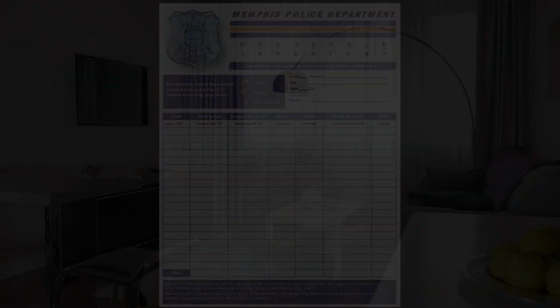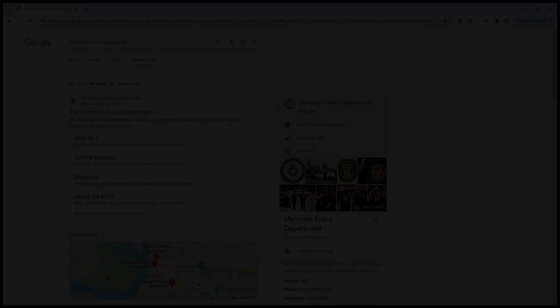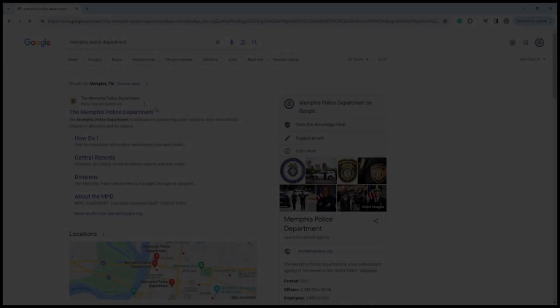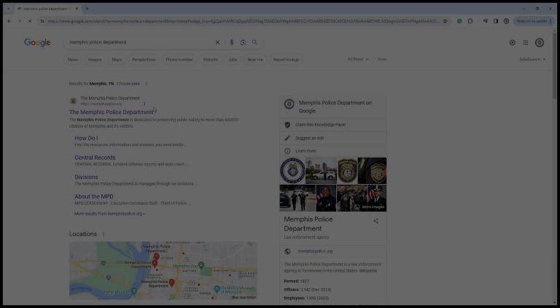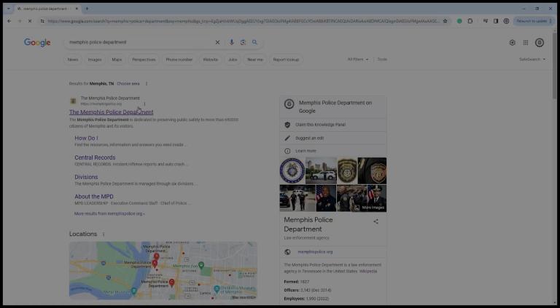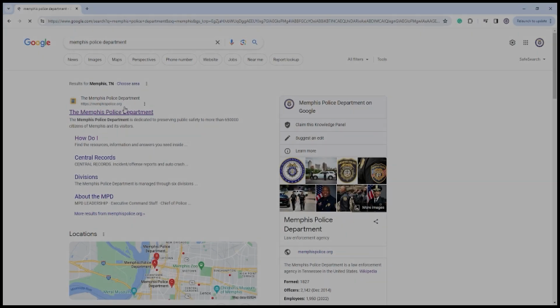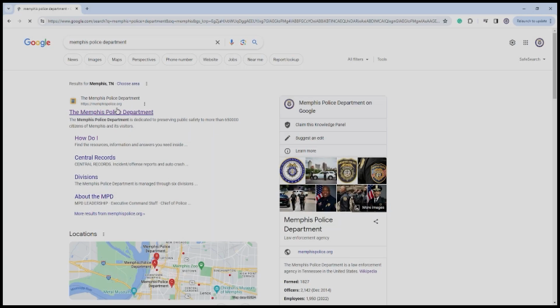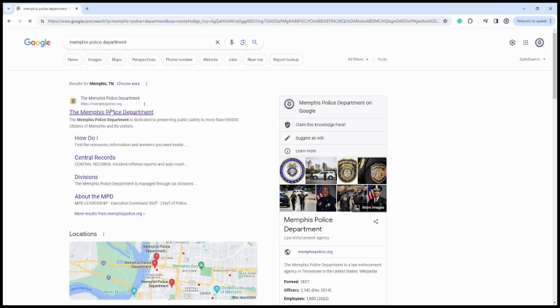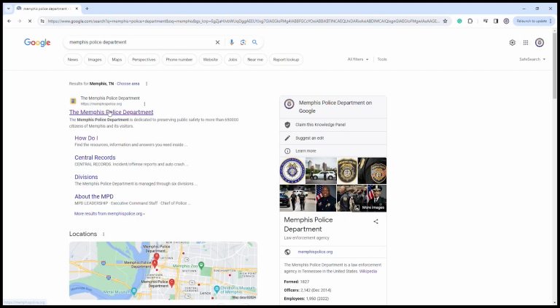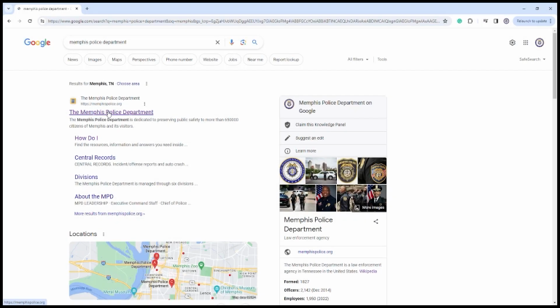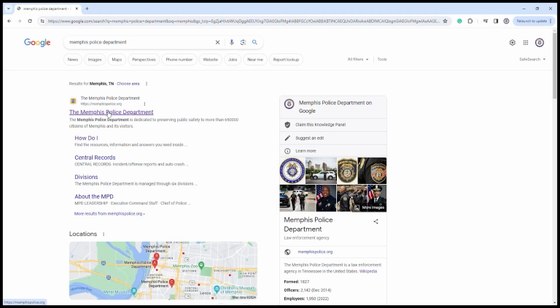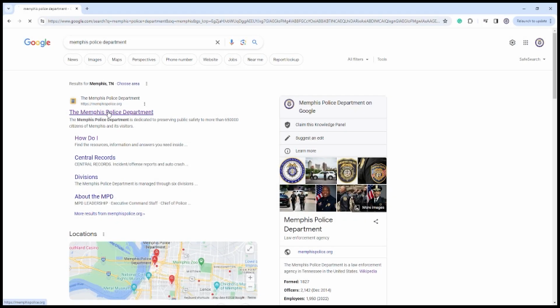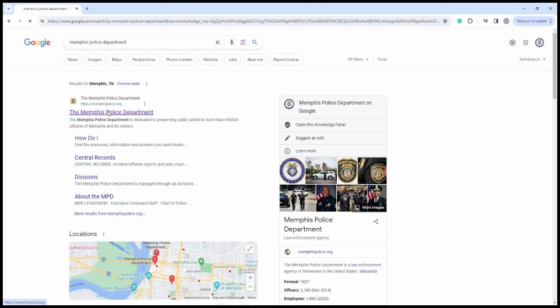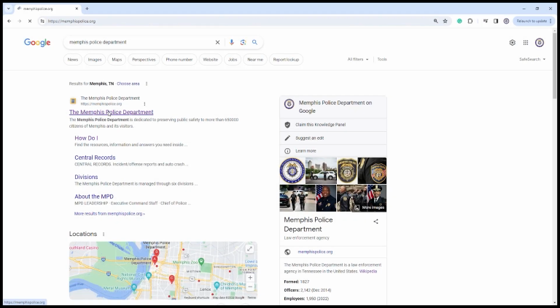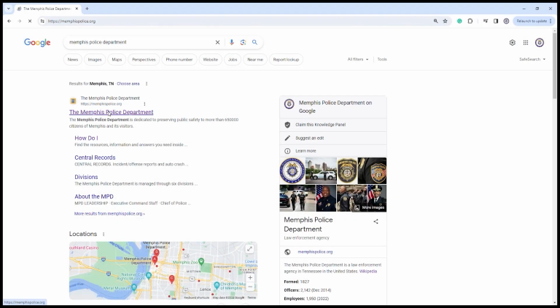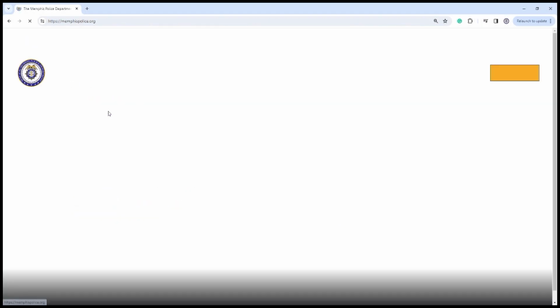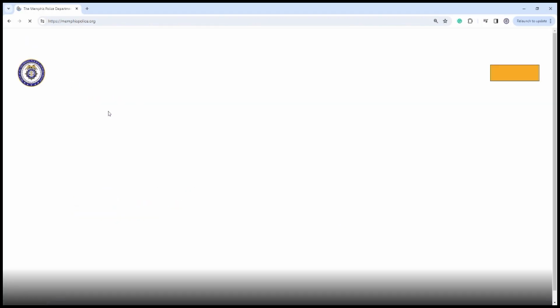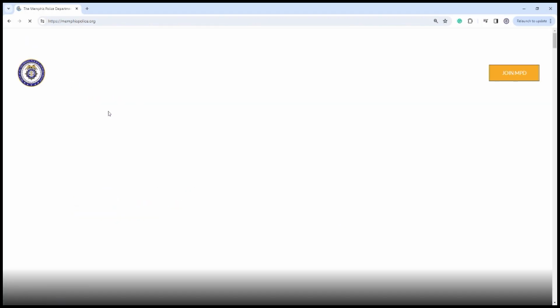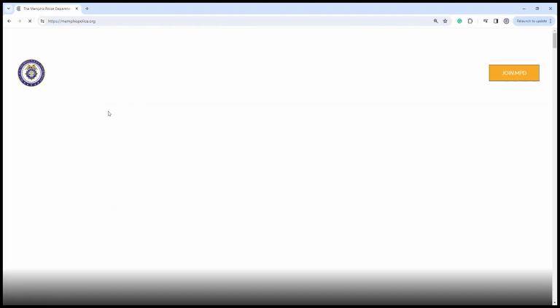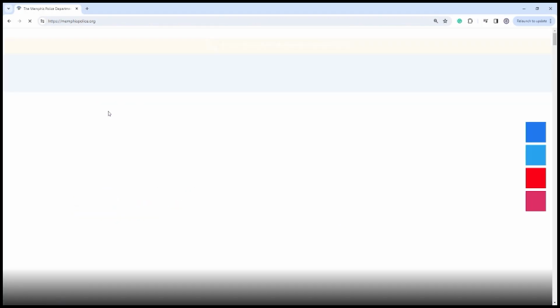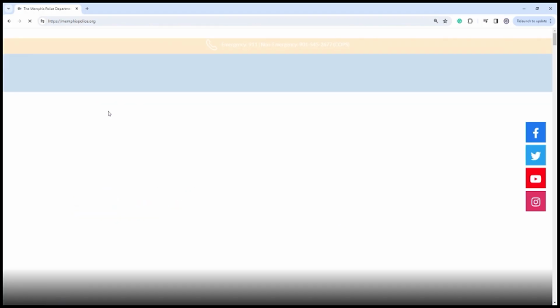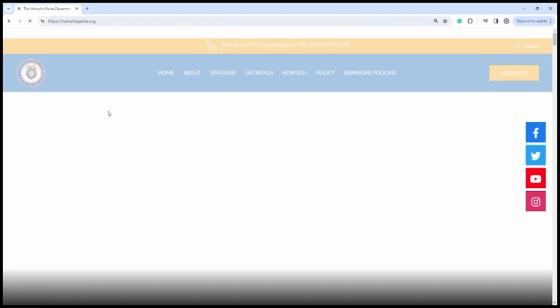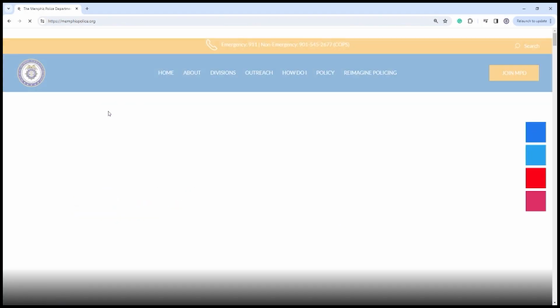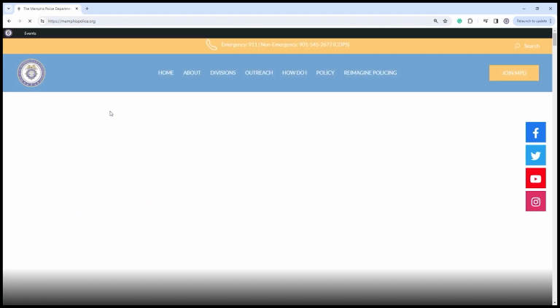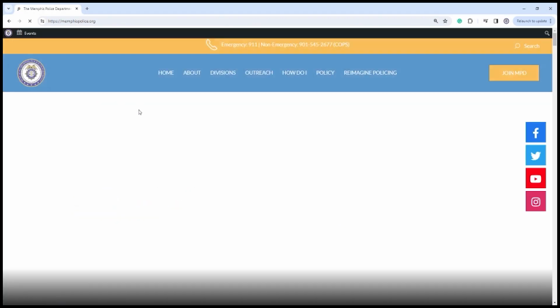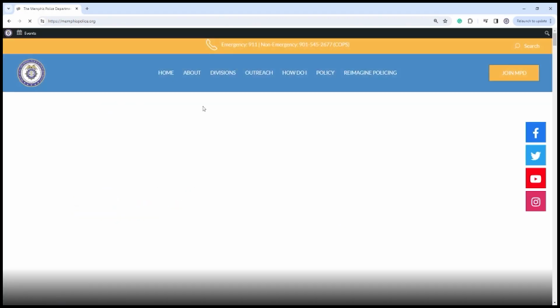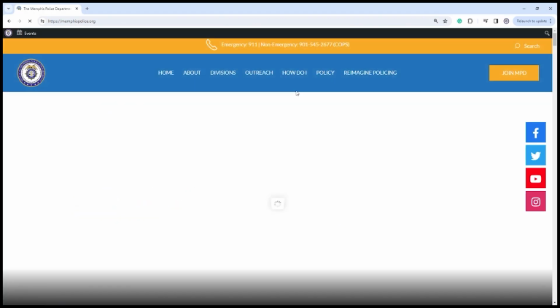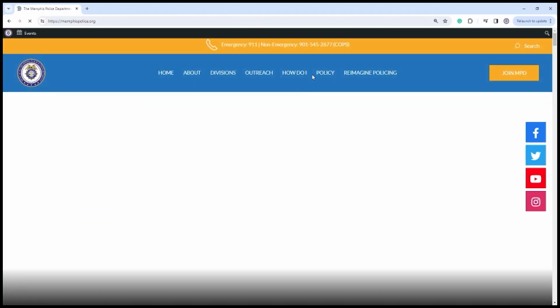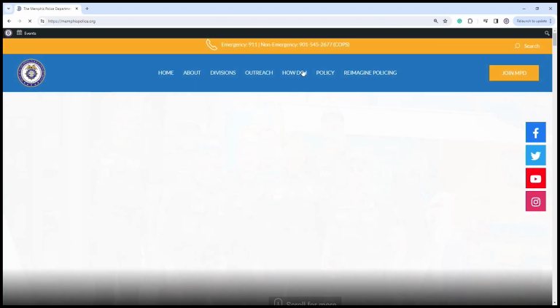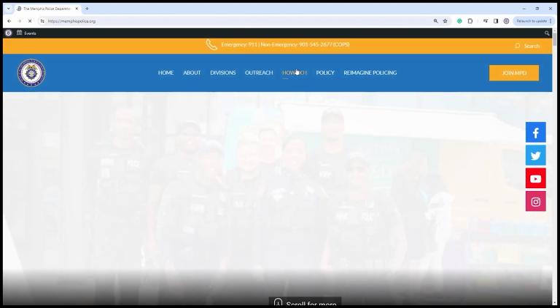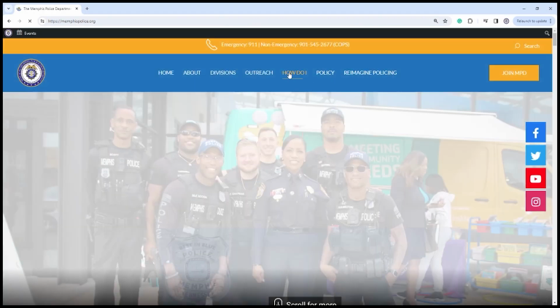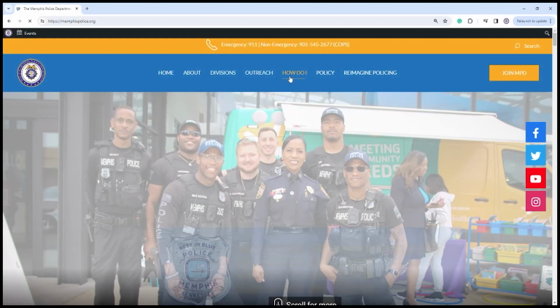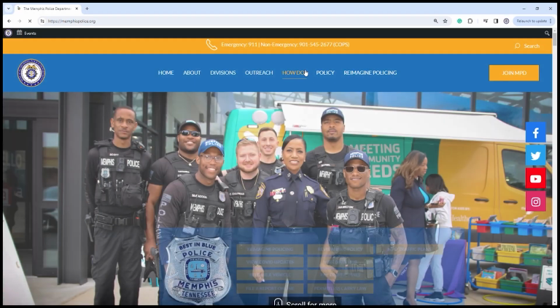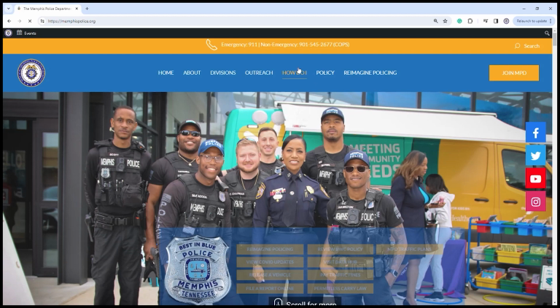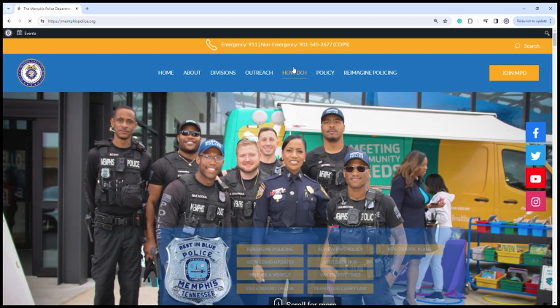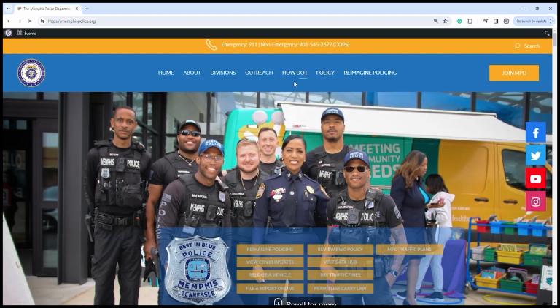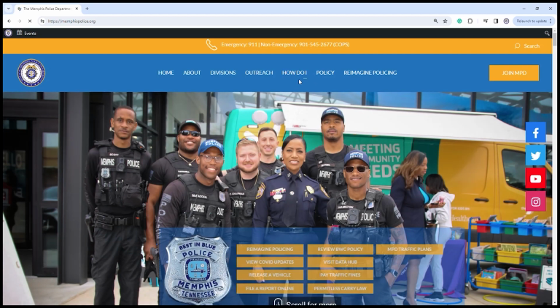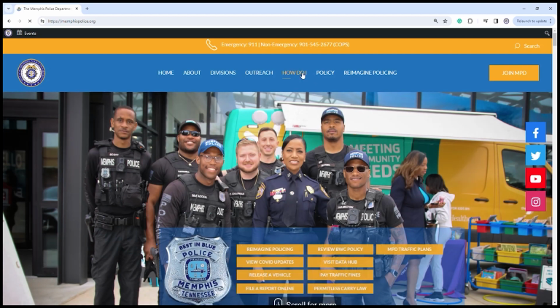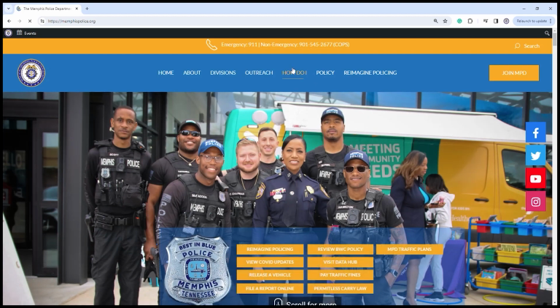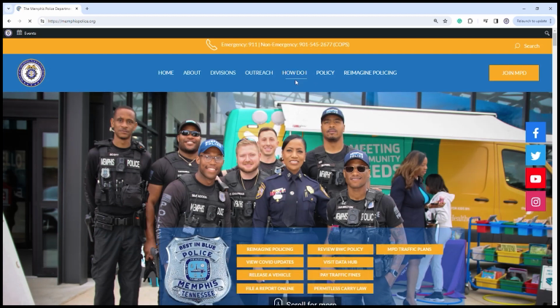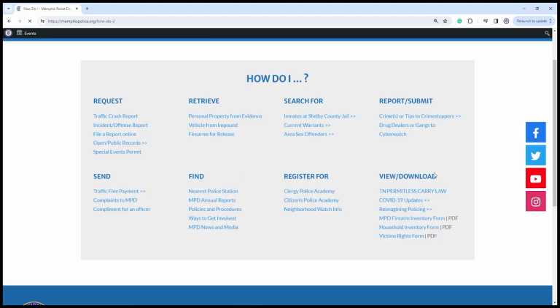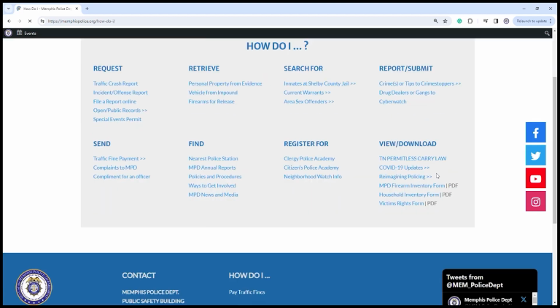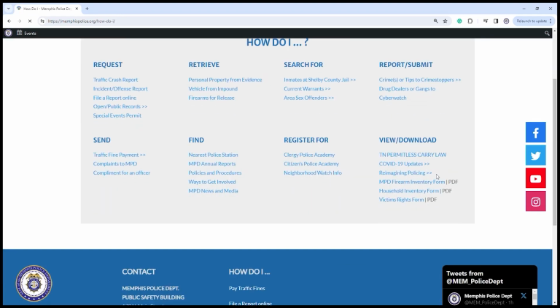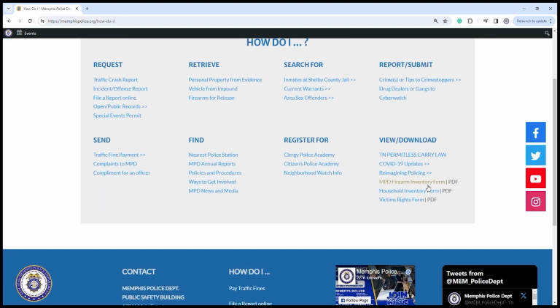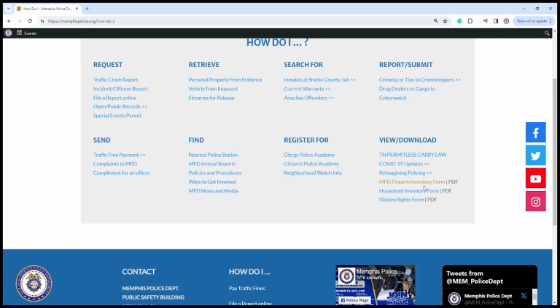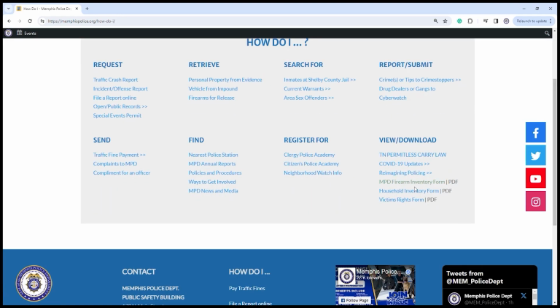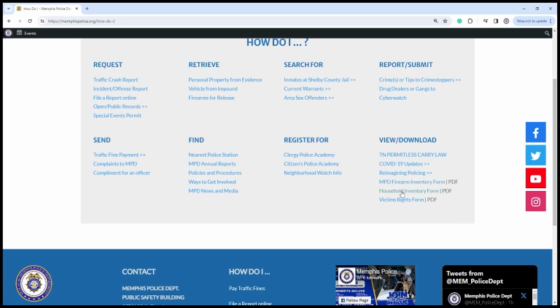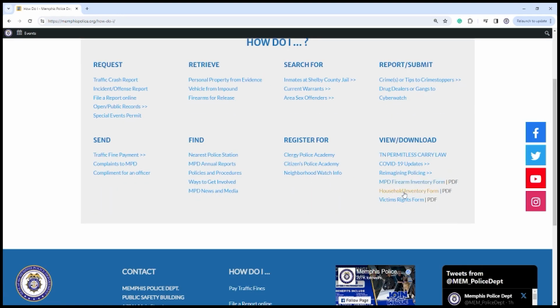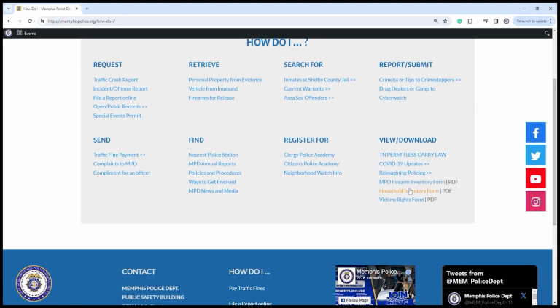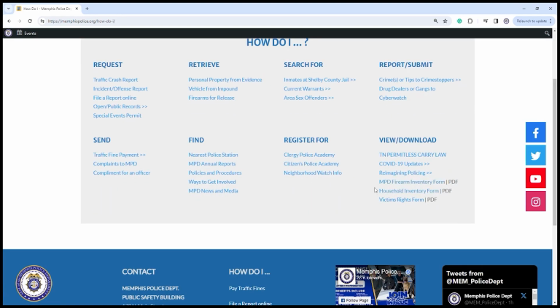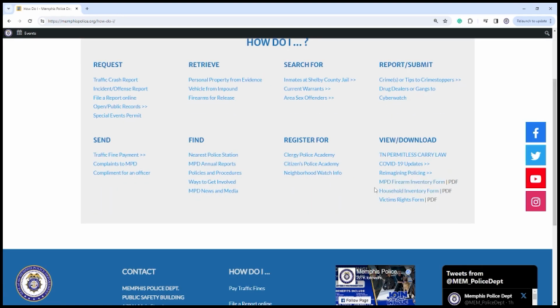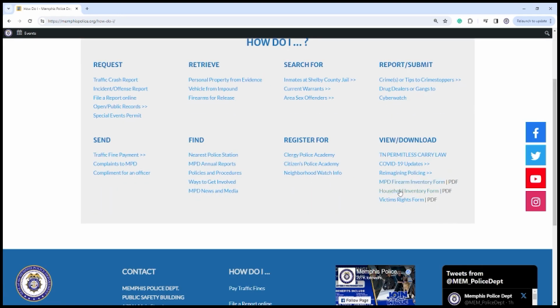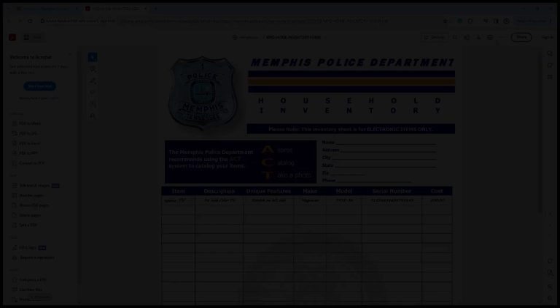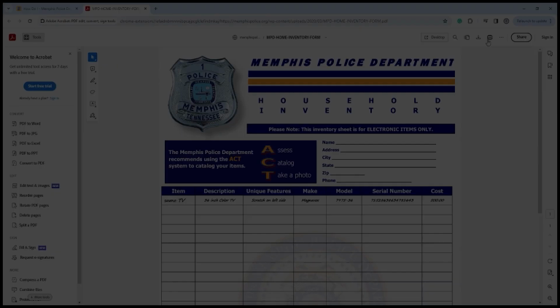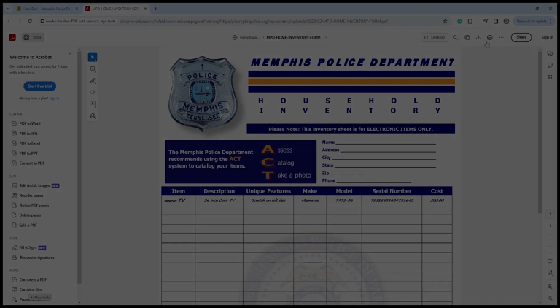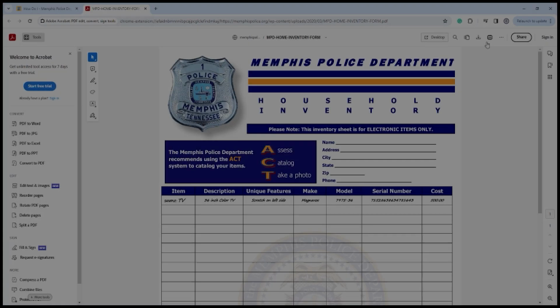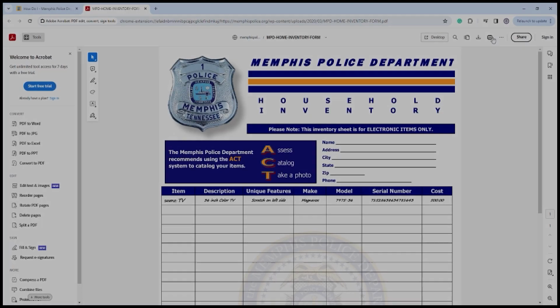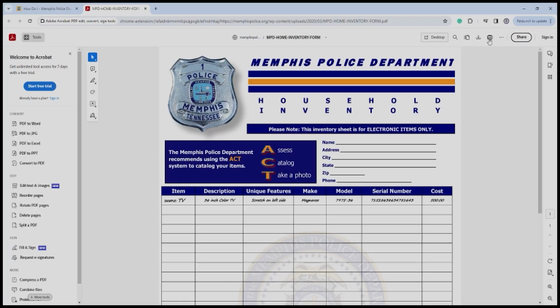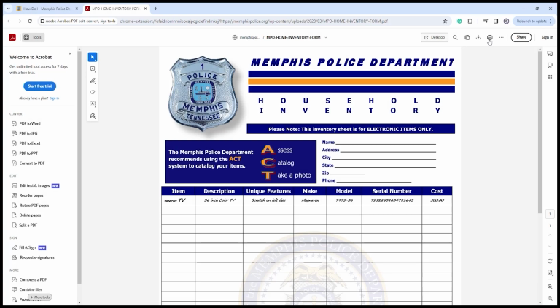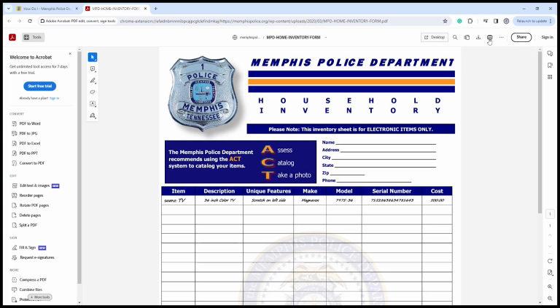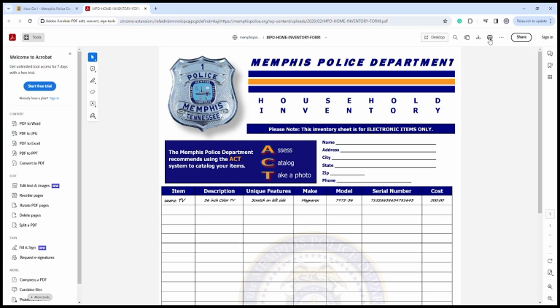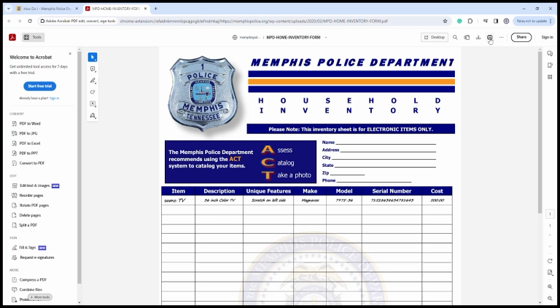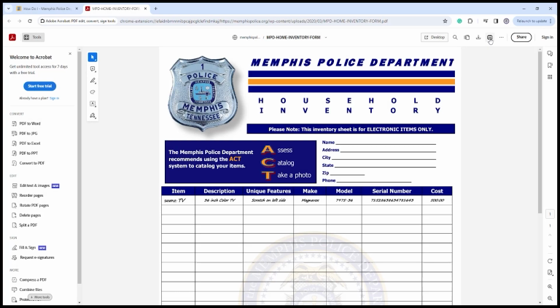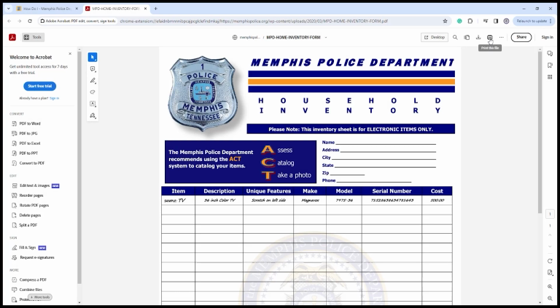Go to memphispolice.org, click on How Do I, then click the link on Household Inventory Form.